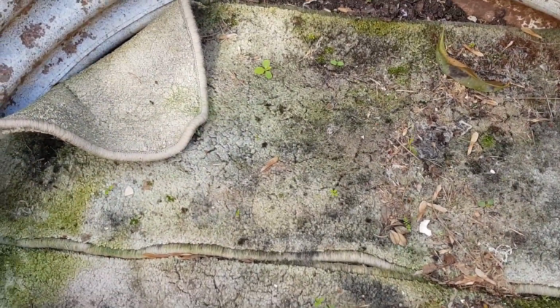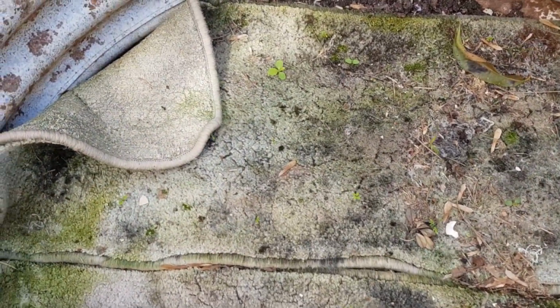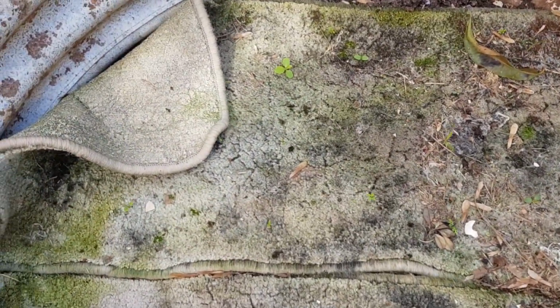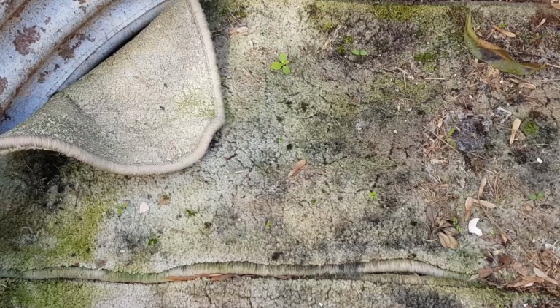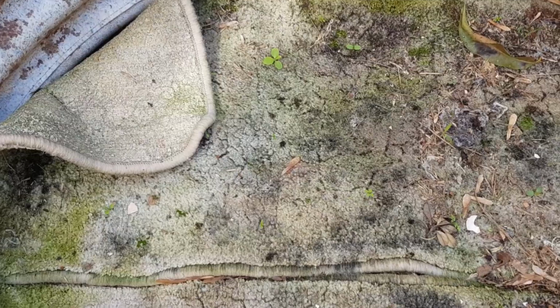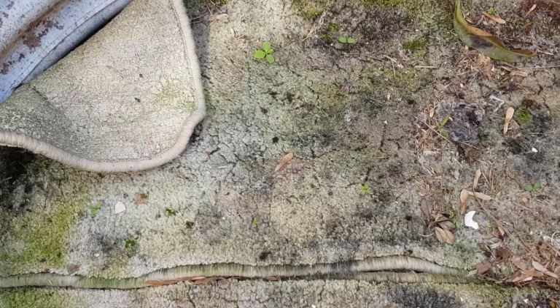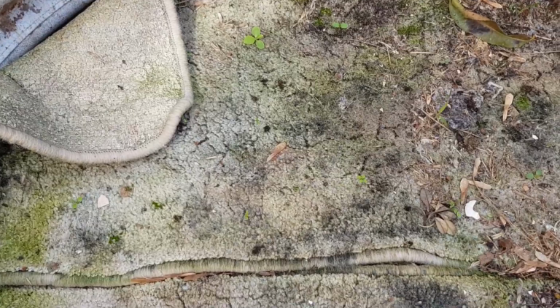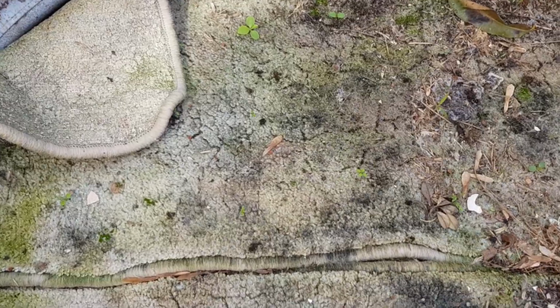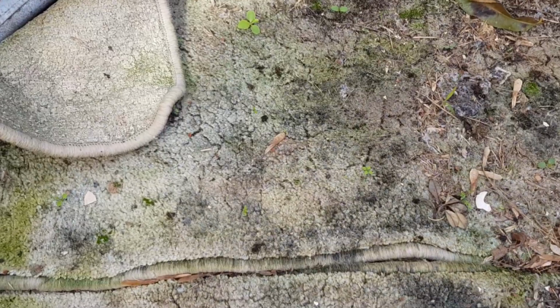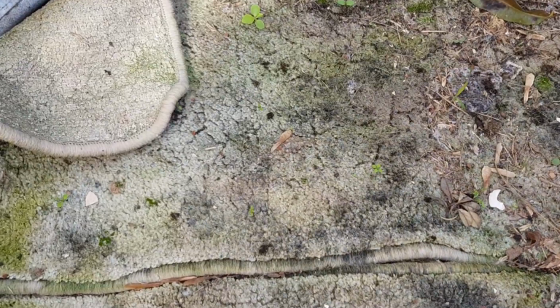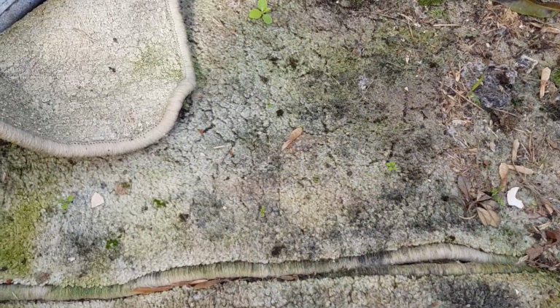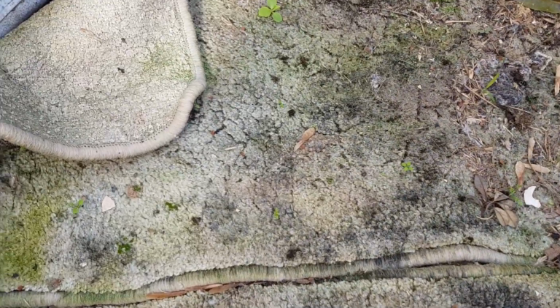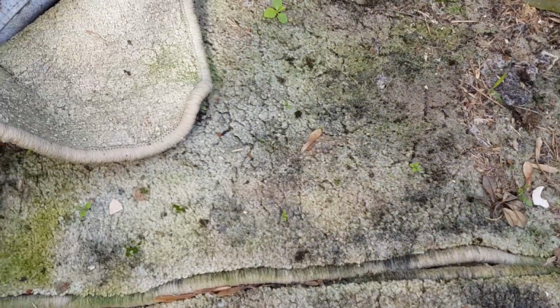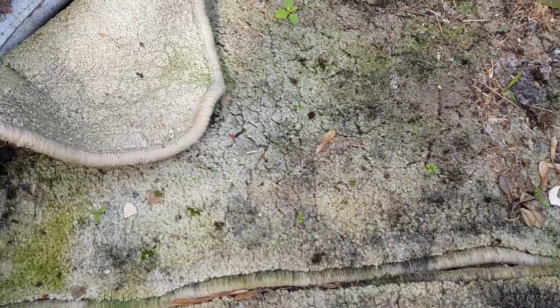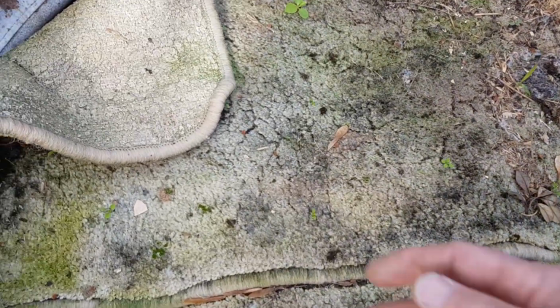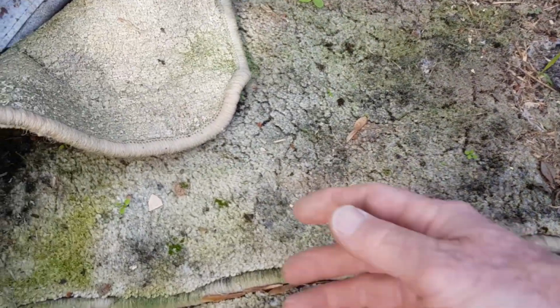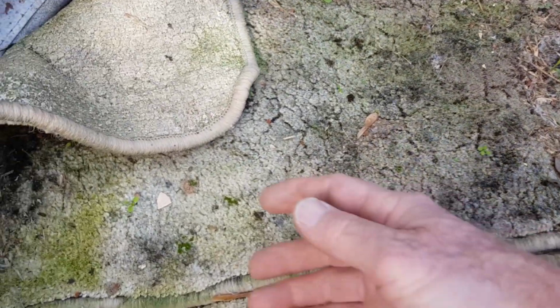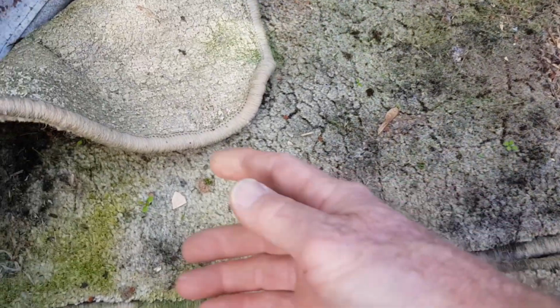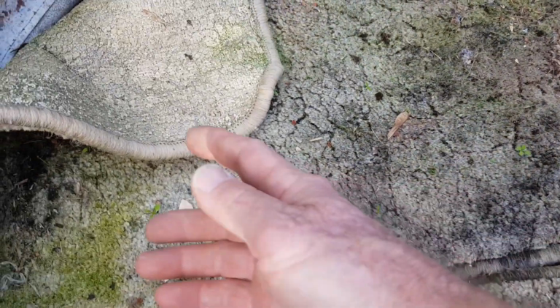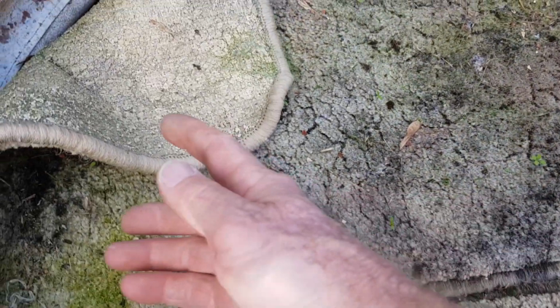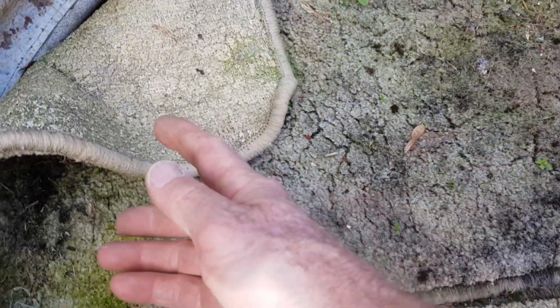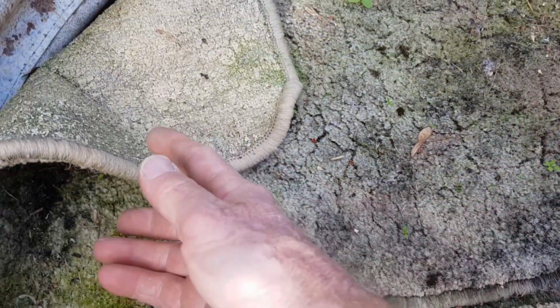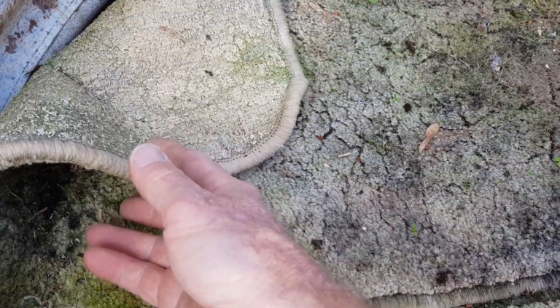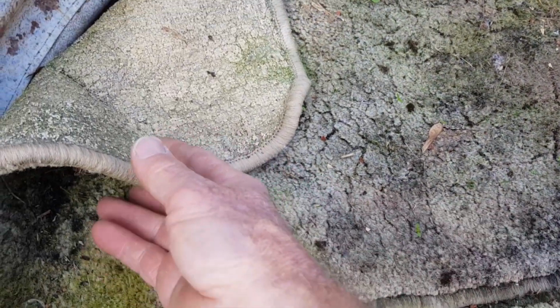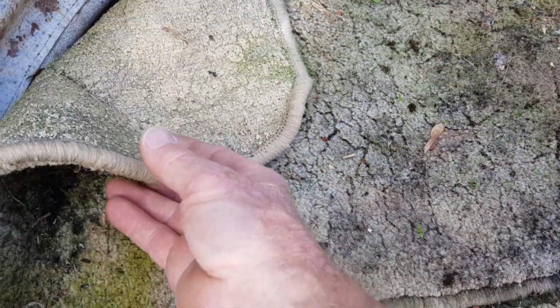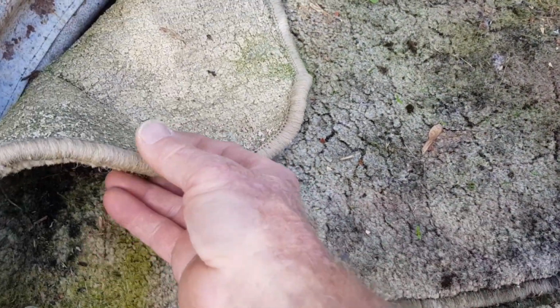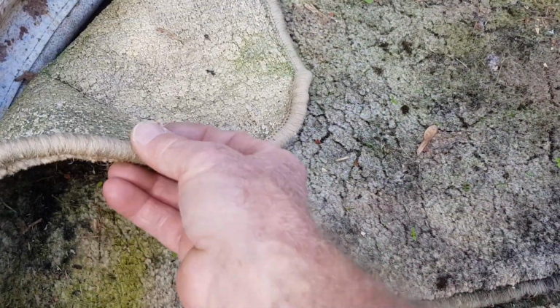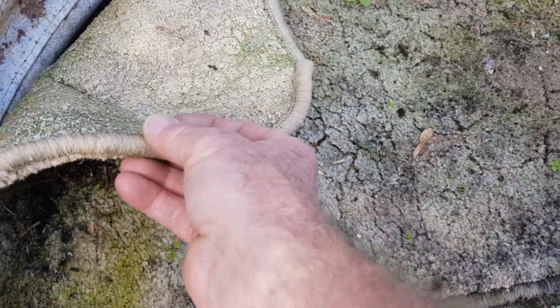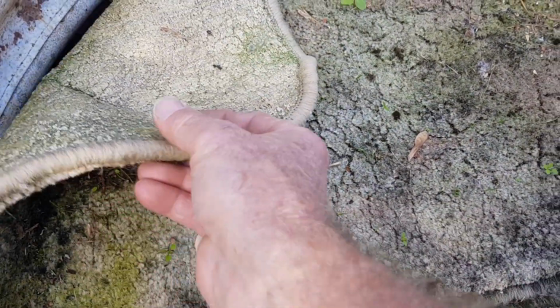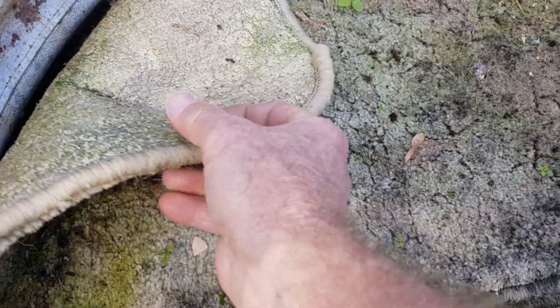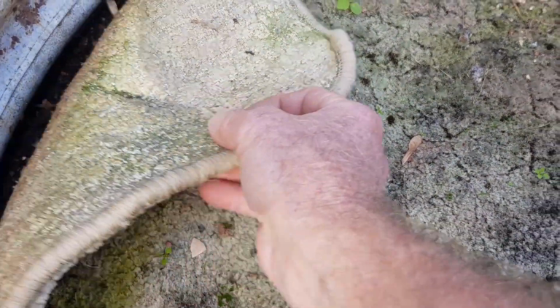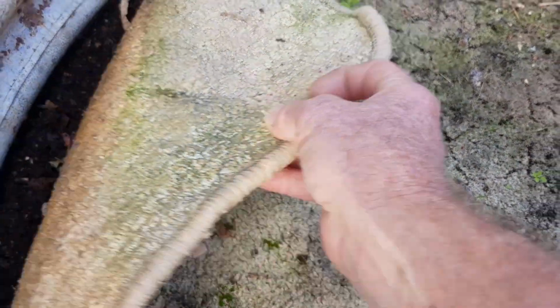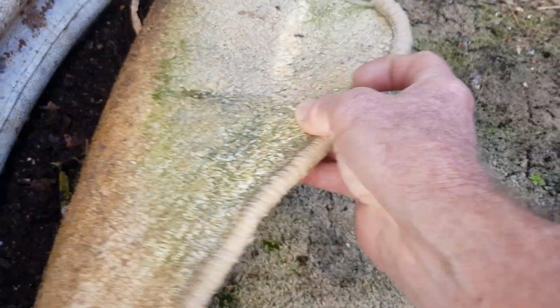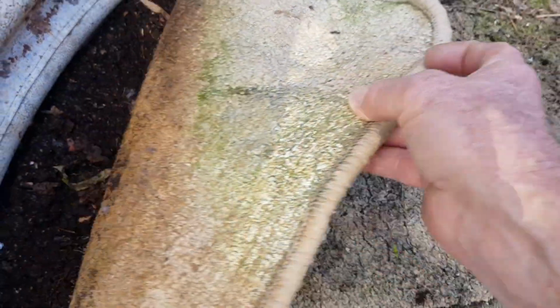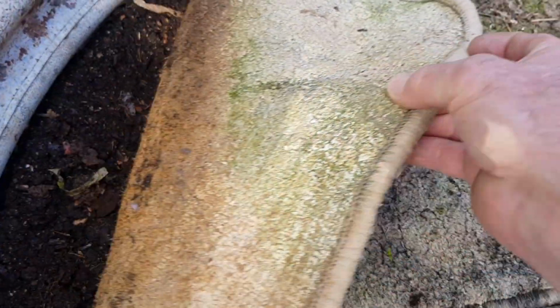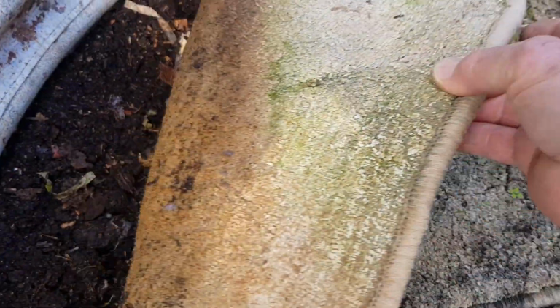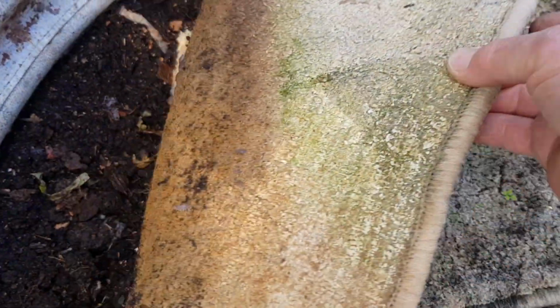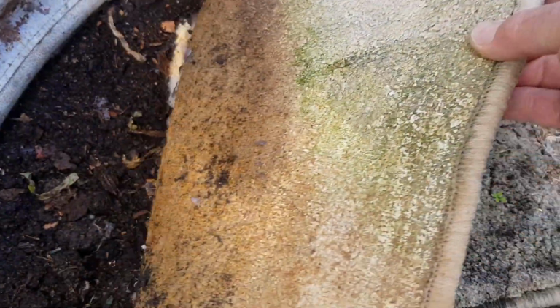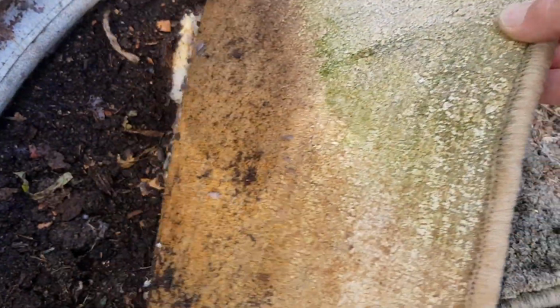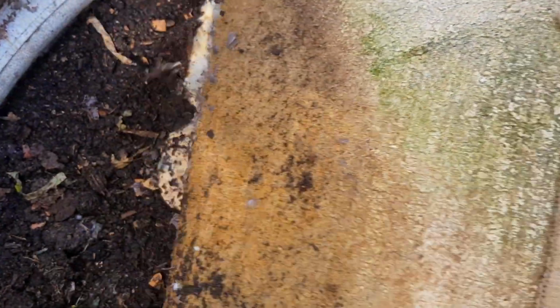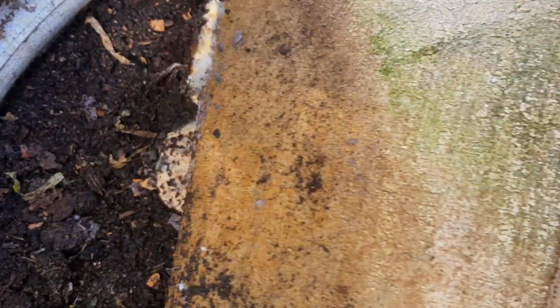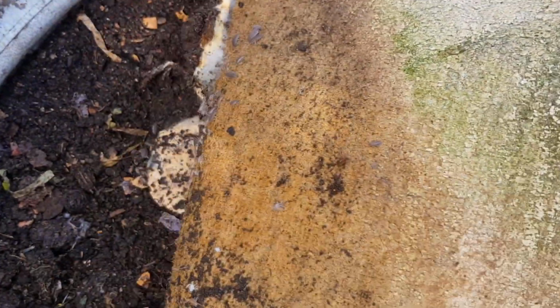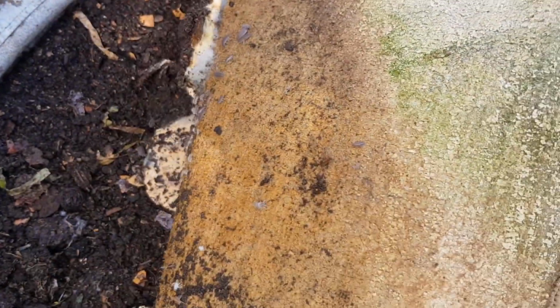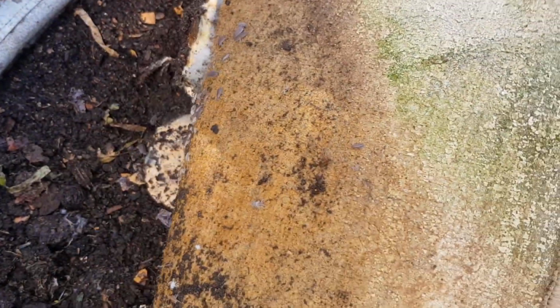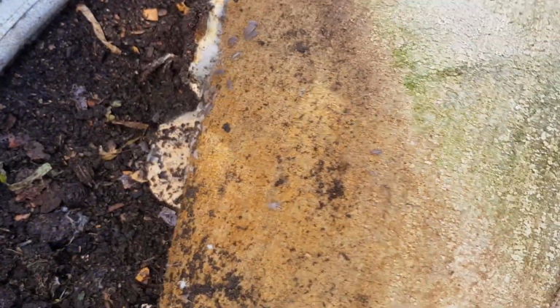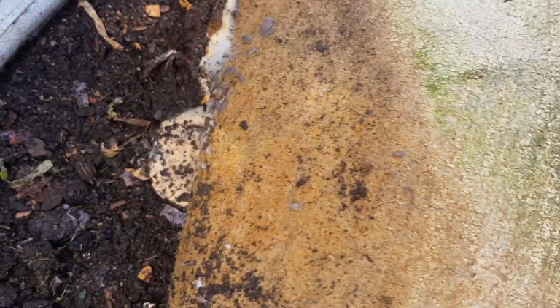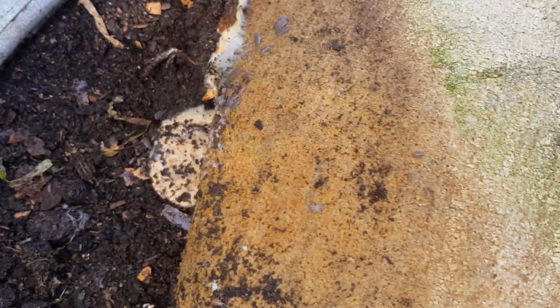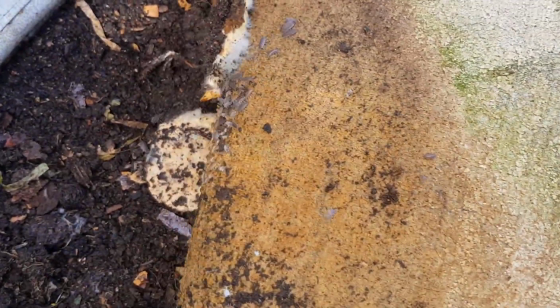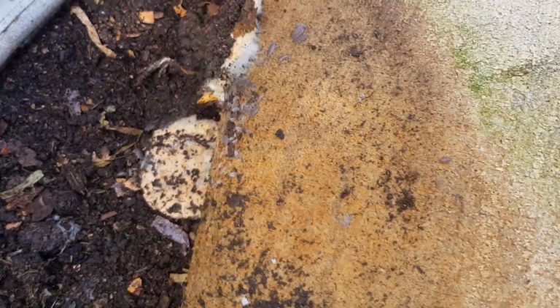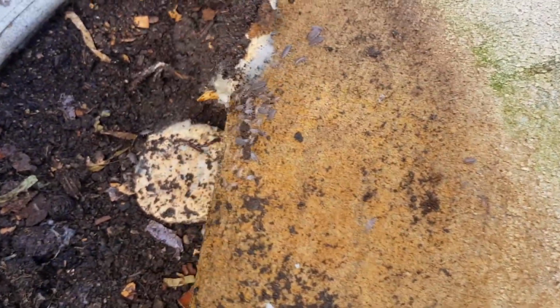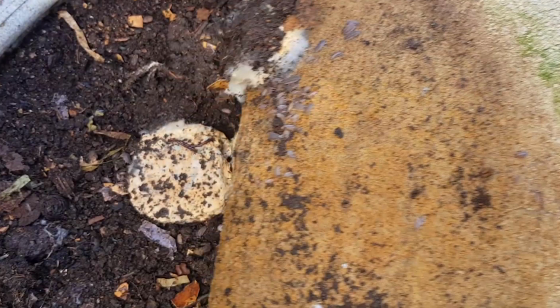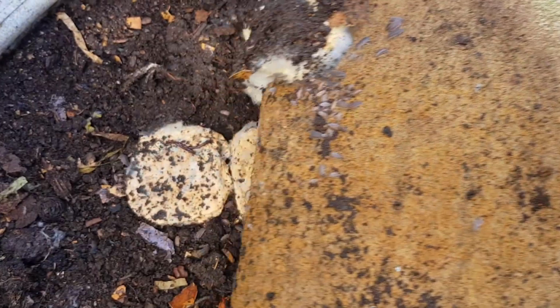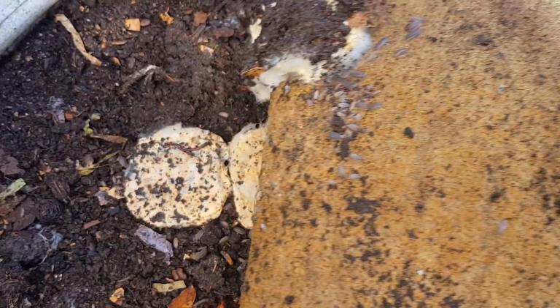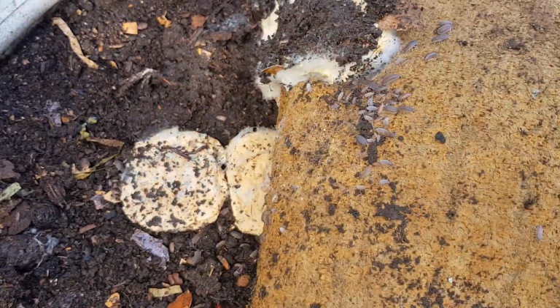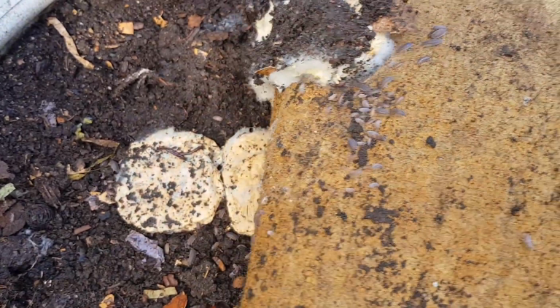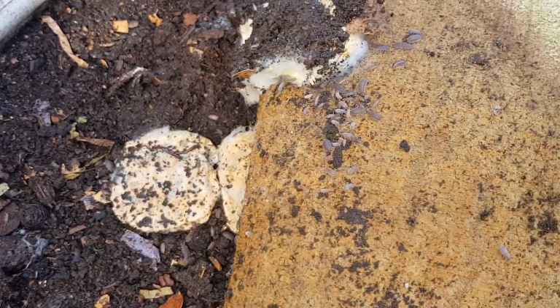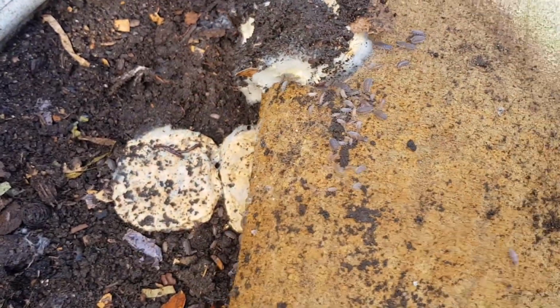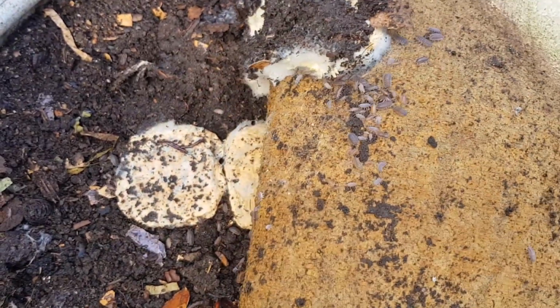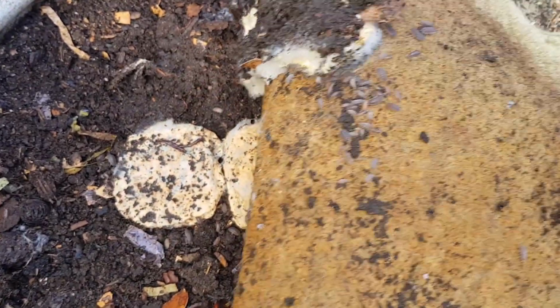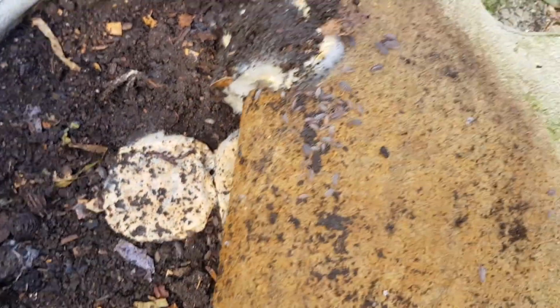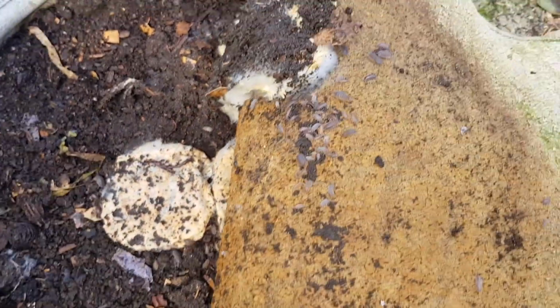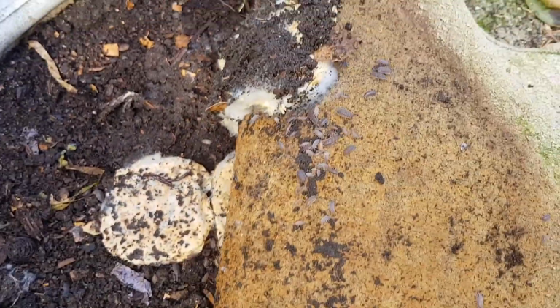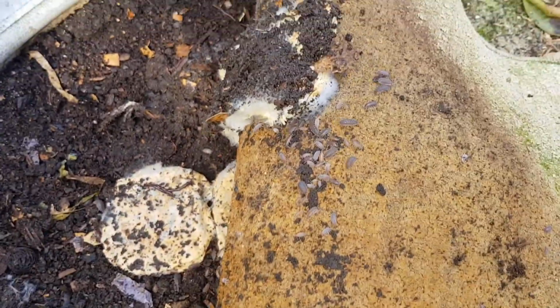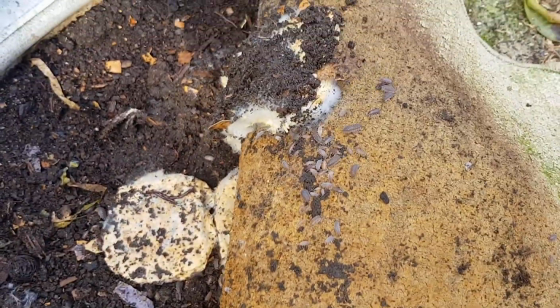Okay, it's been ten days since we put these bread crumbs down. The carpet dried out a little bit over a couple of the days, but let's see what's going on.